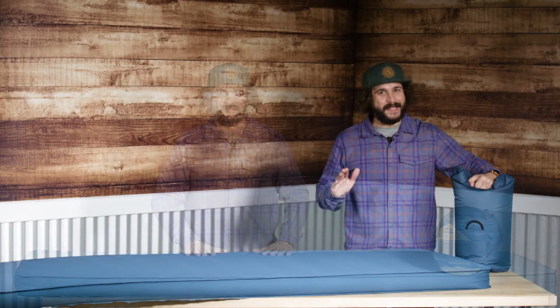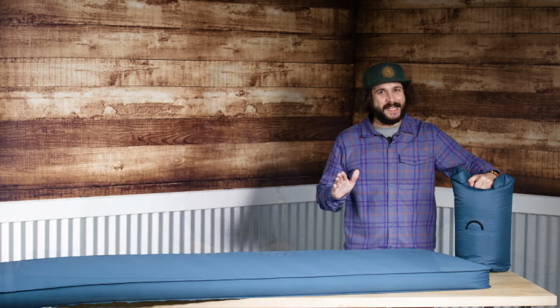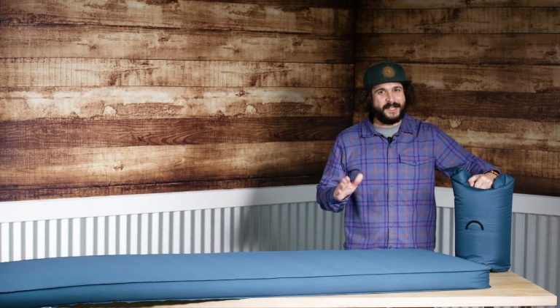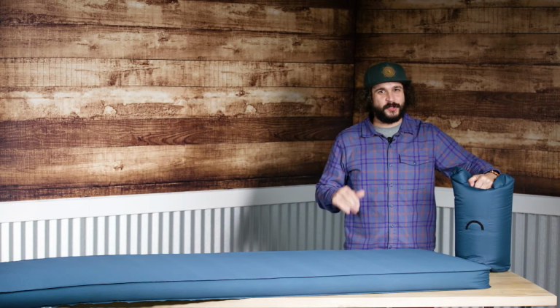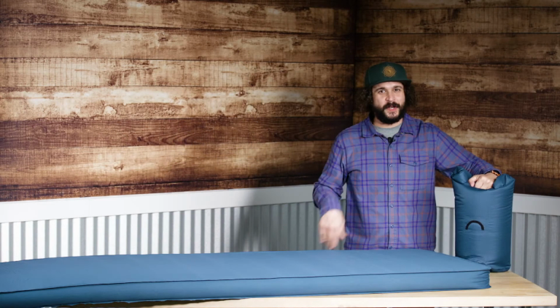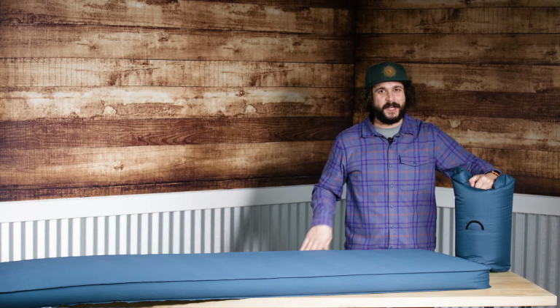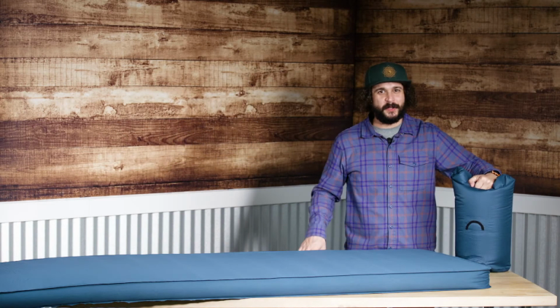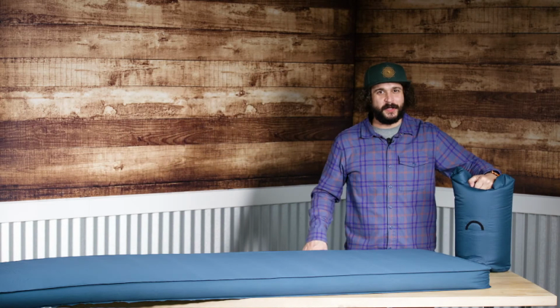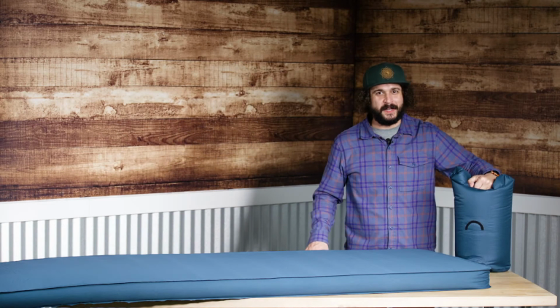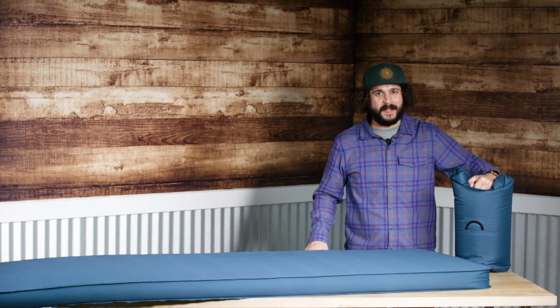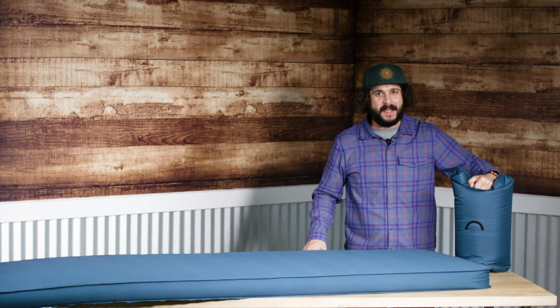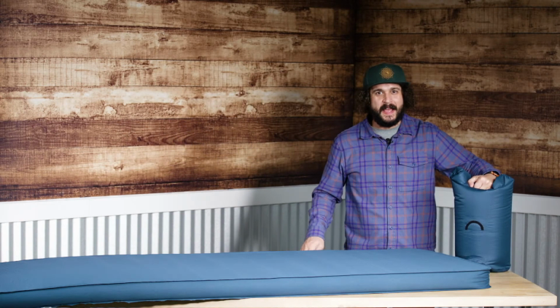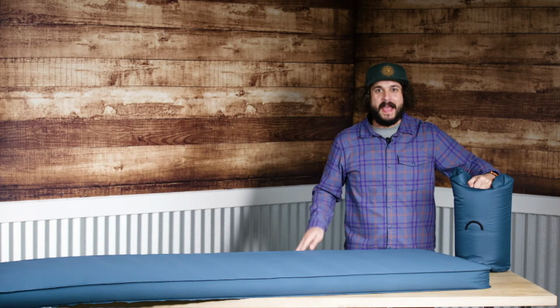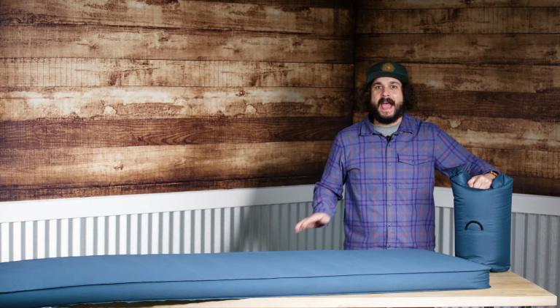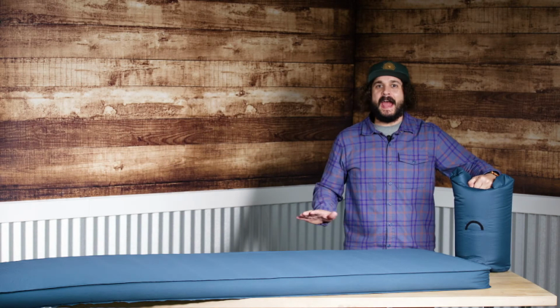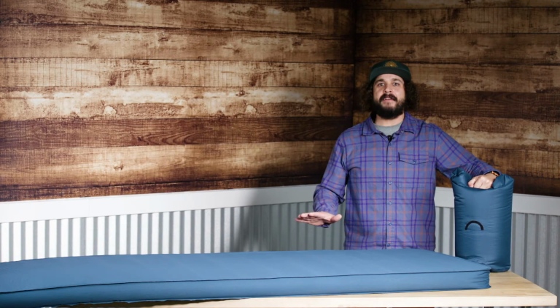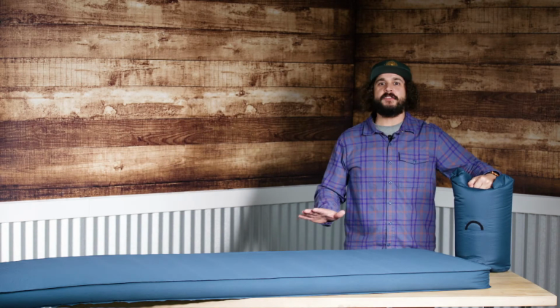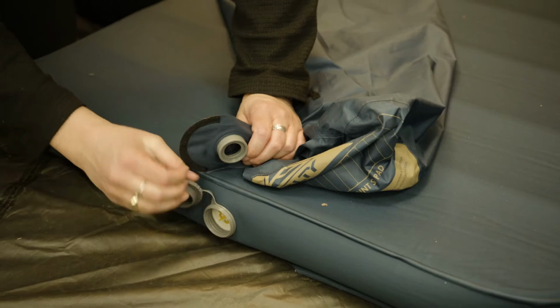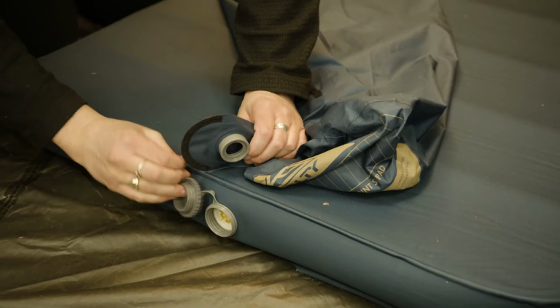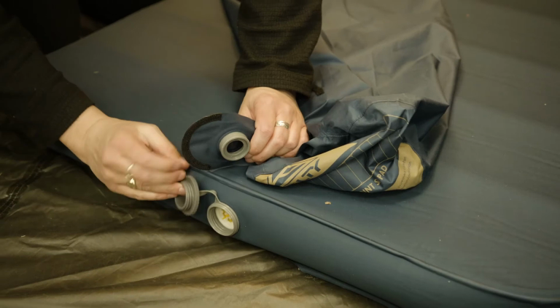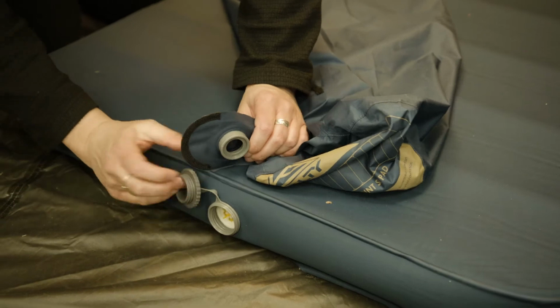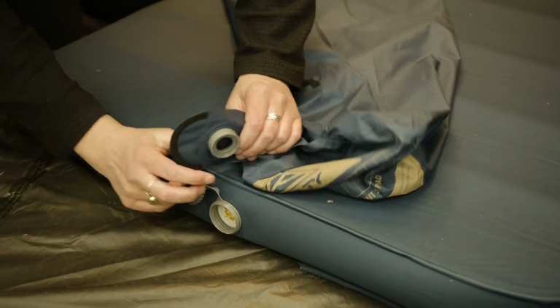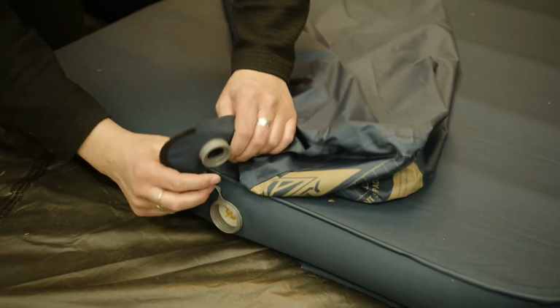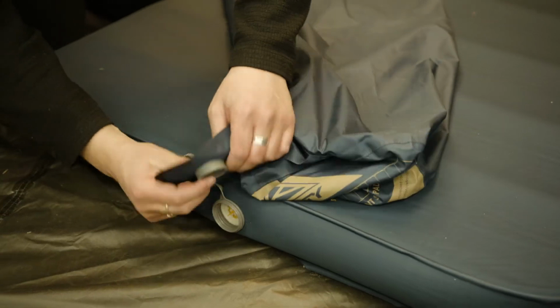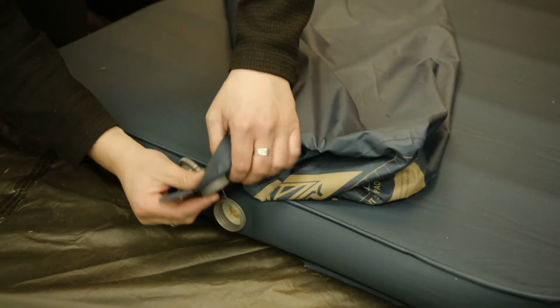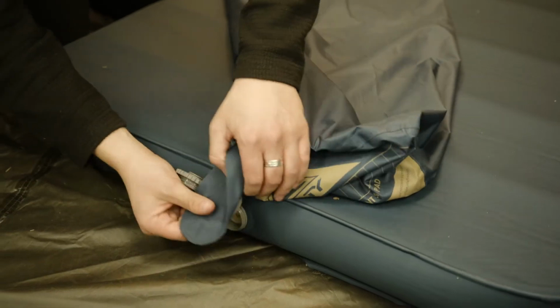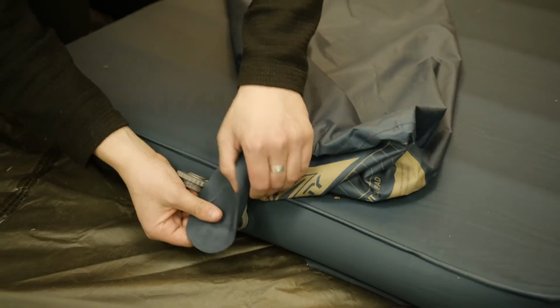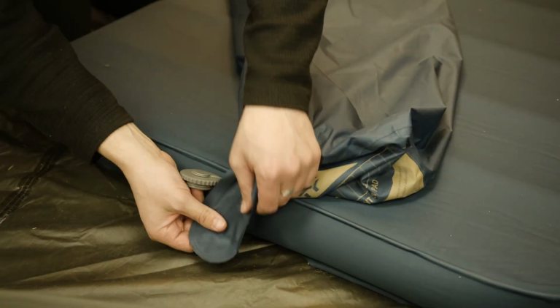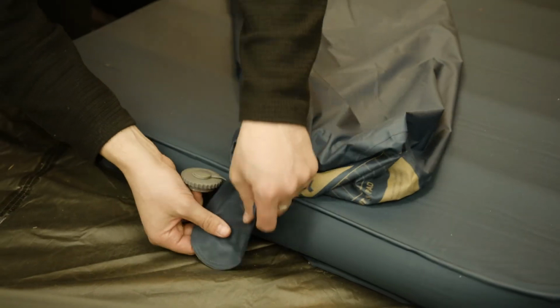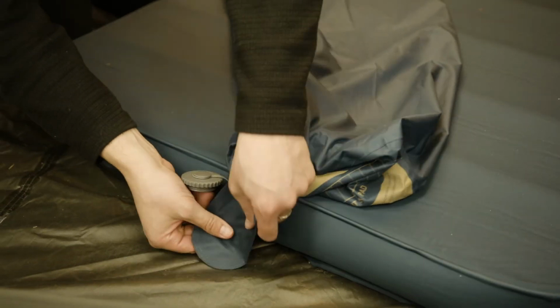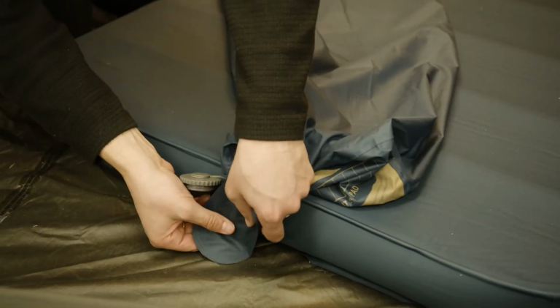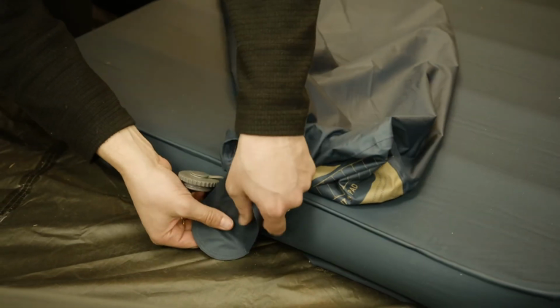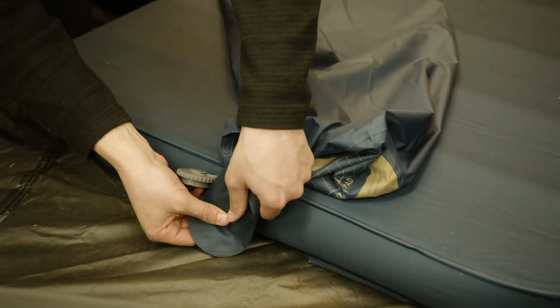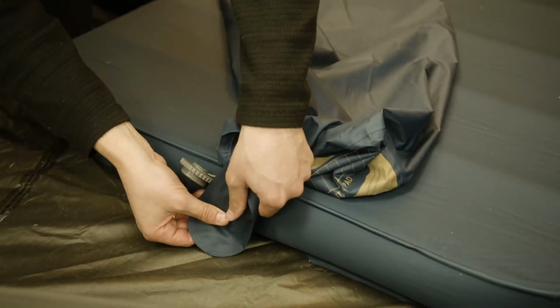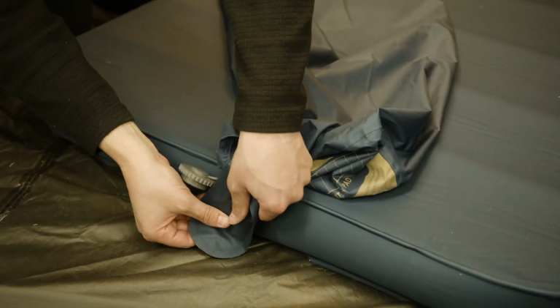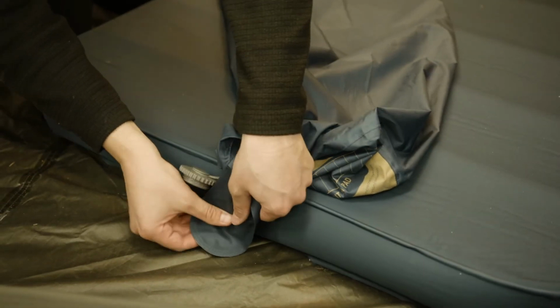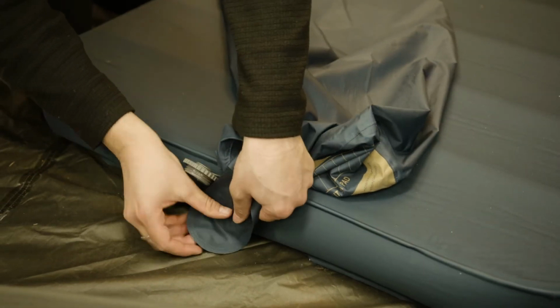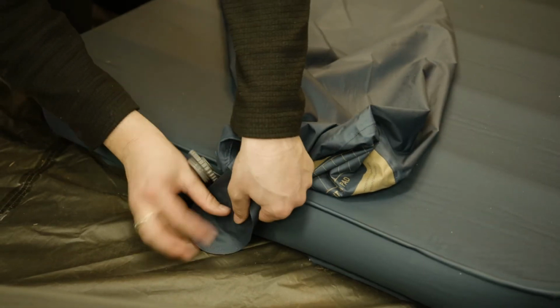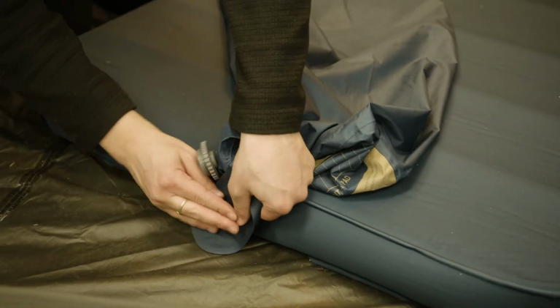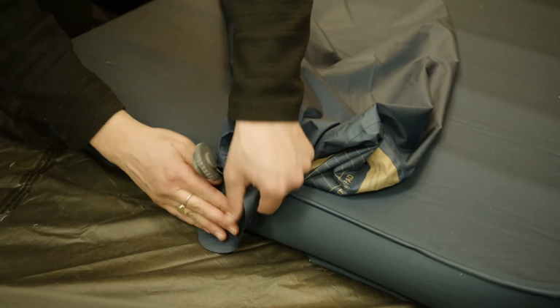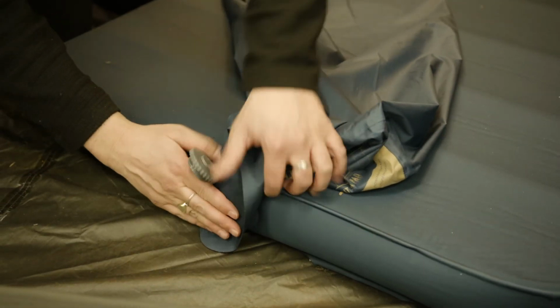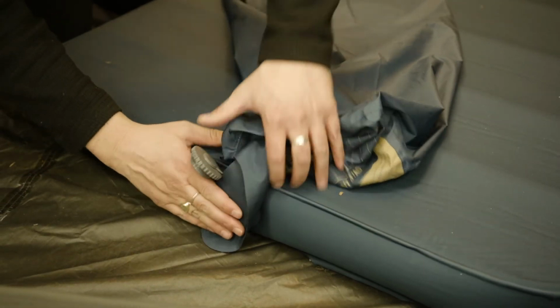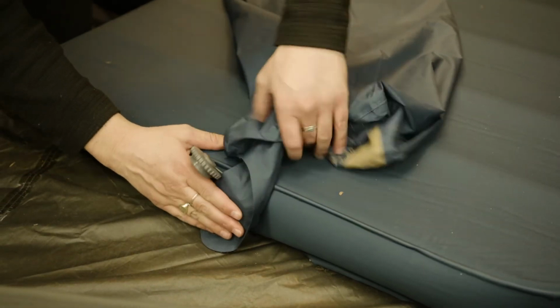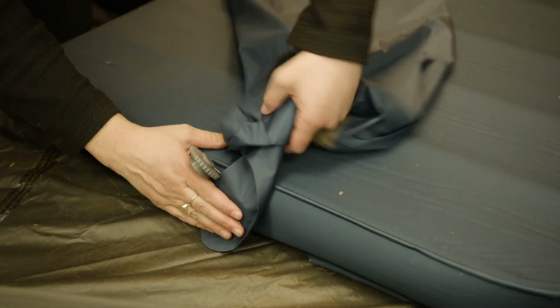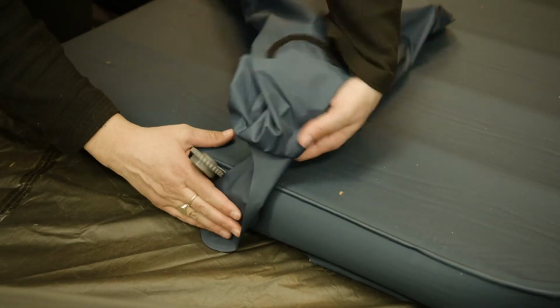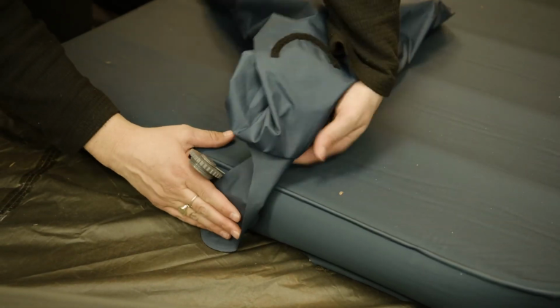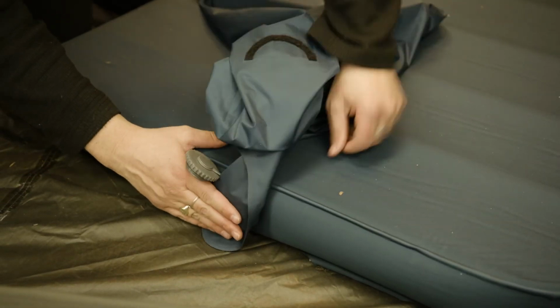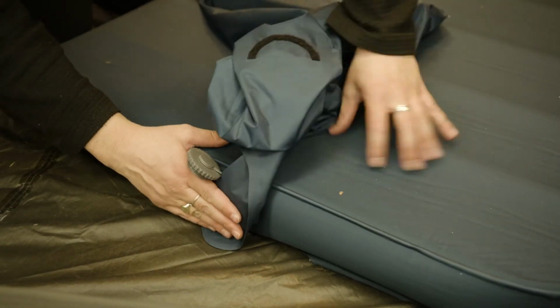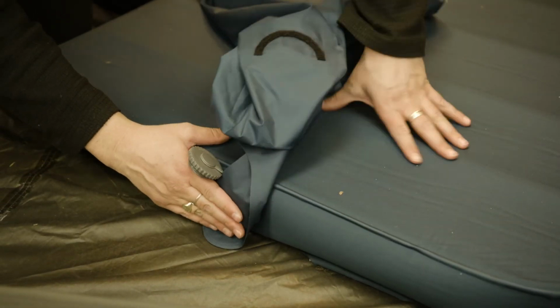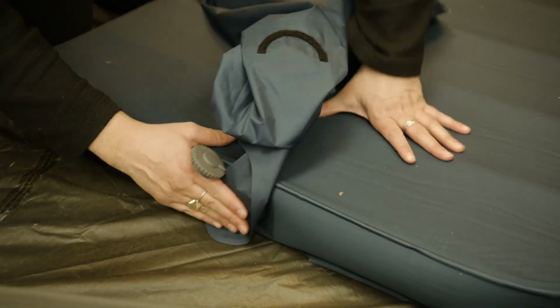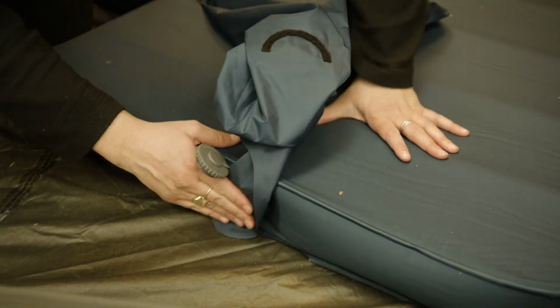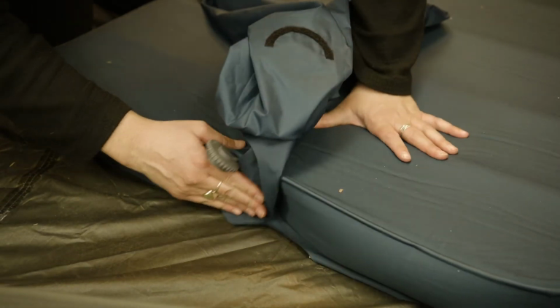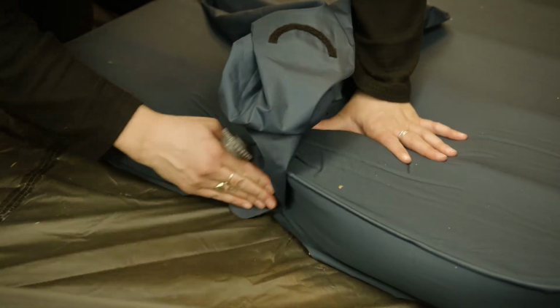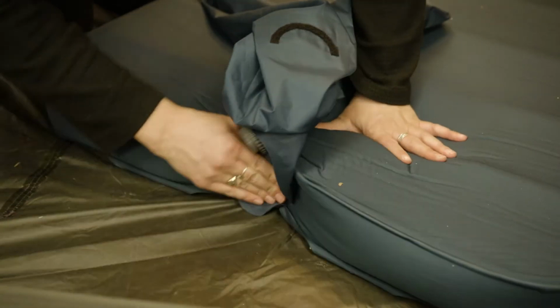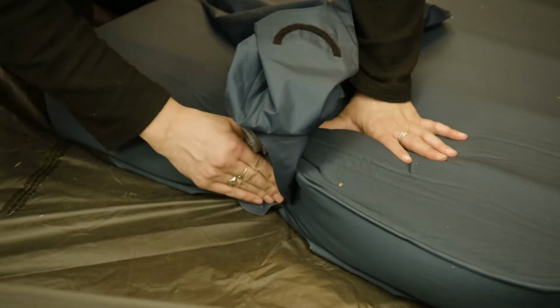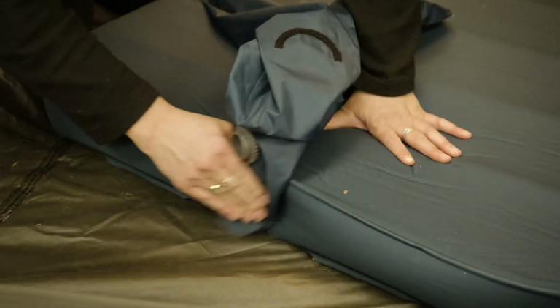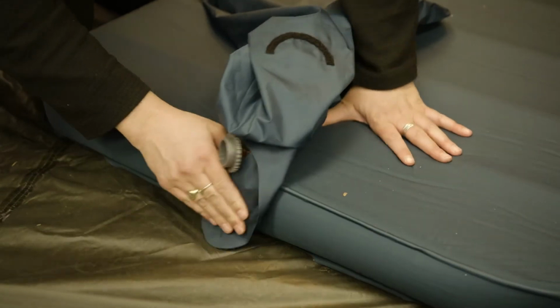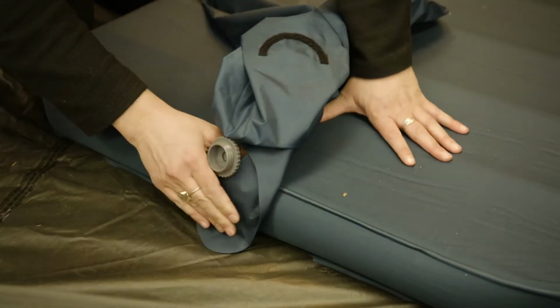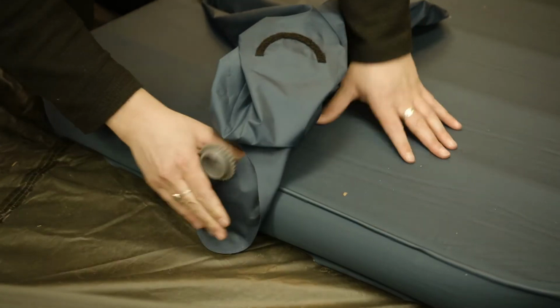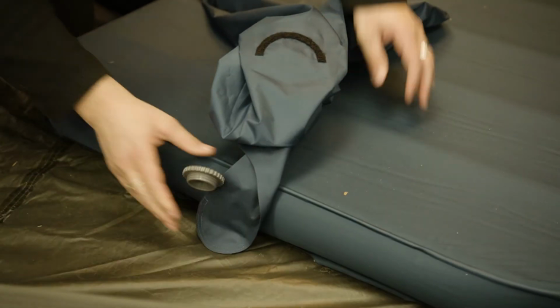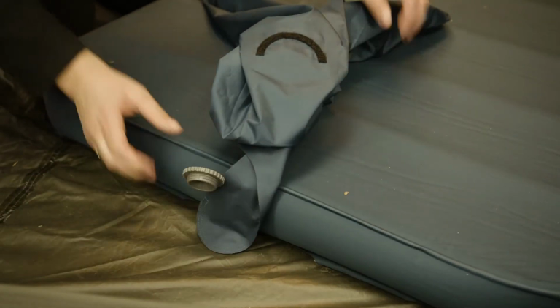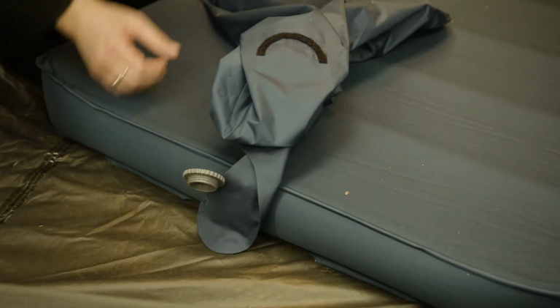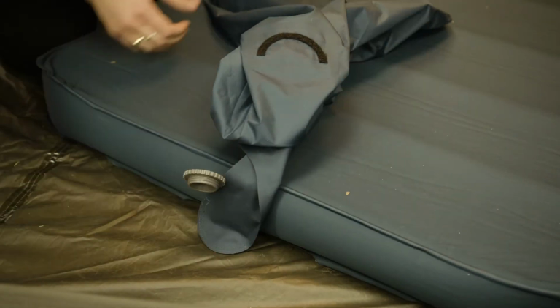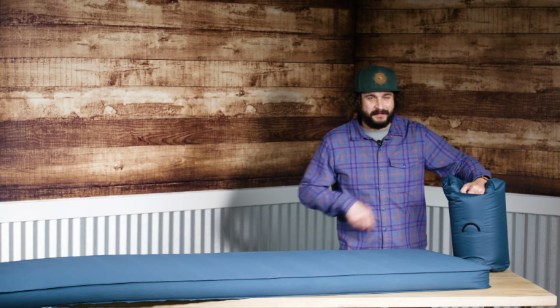Neat trick alert! After the pad is done self-inflating, use the stuff sack as a bellows and top her off.